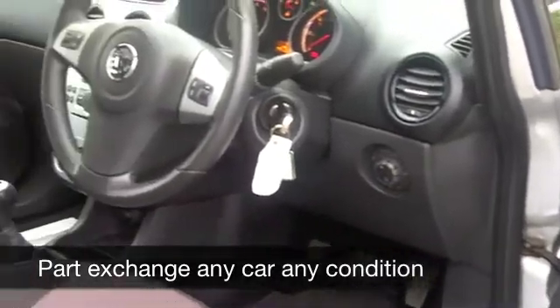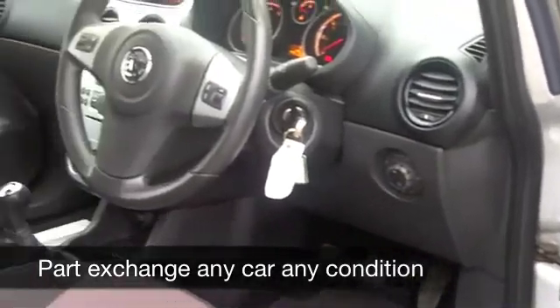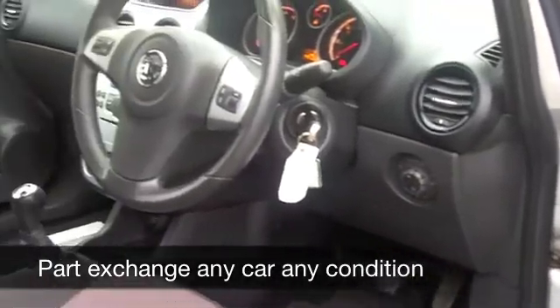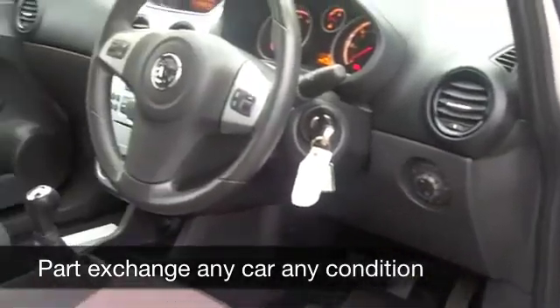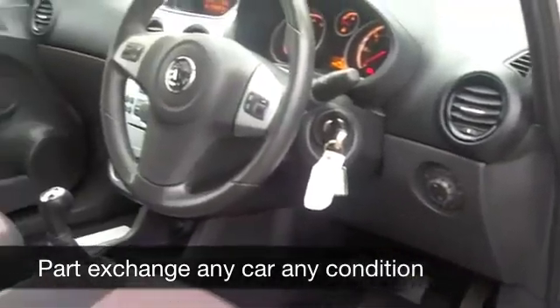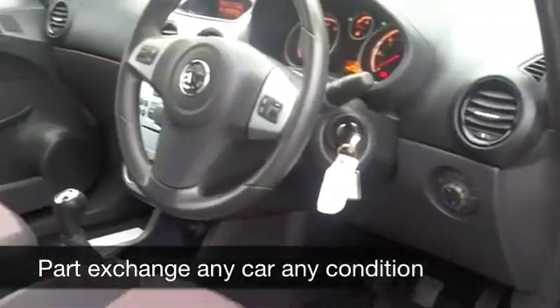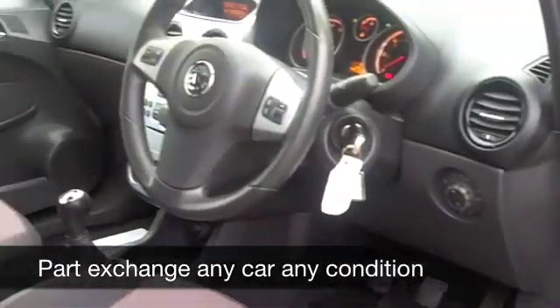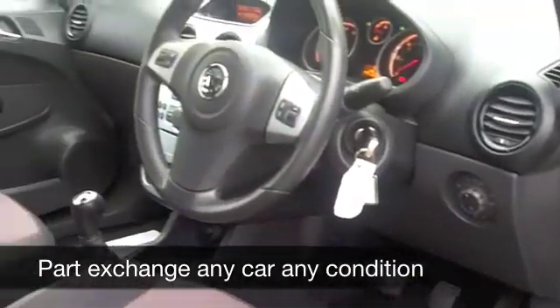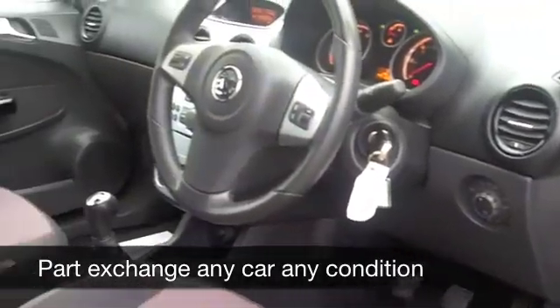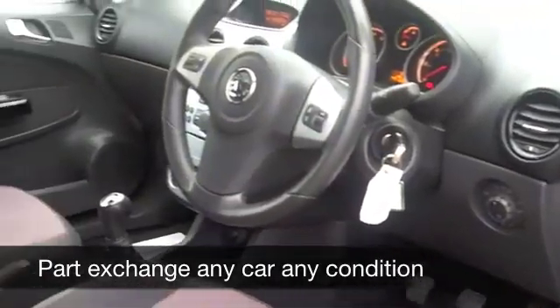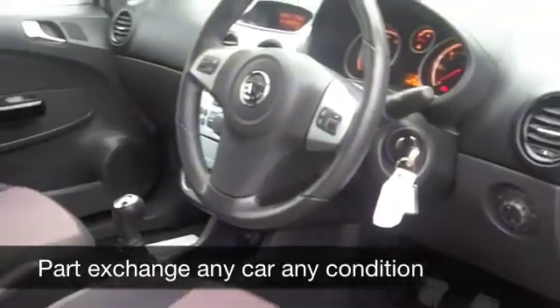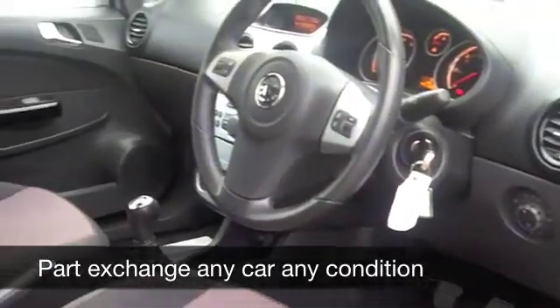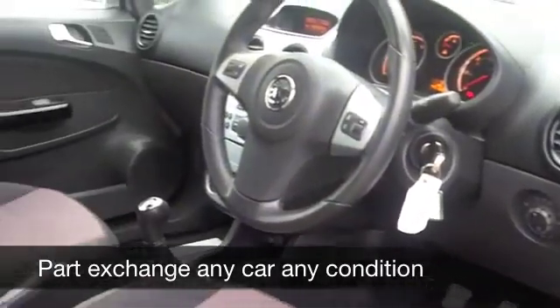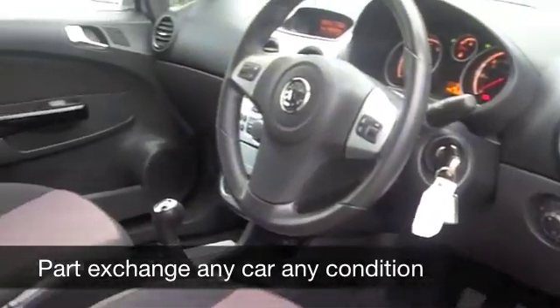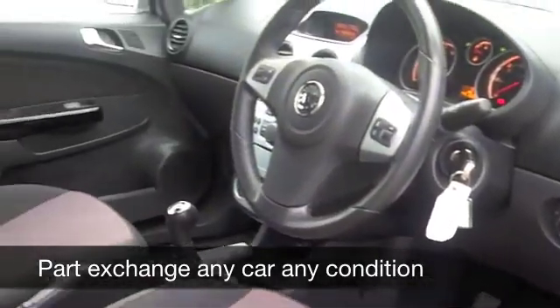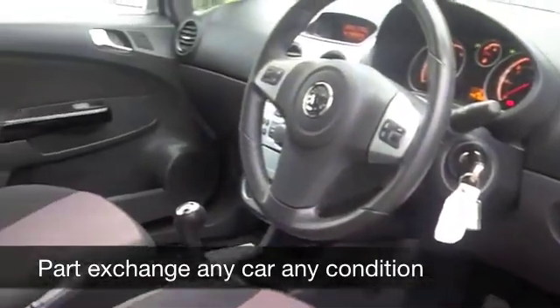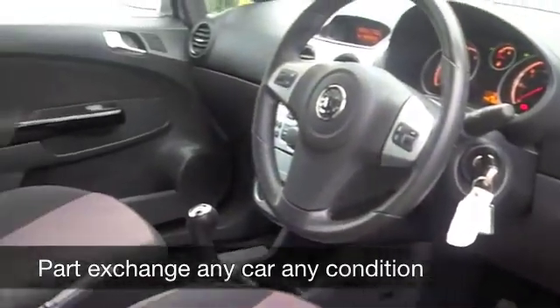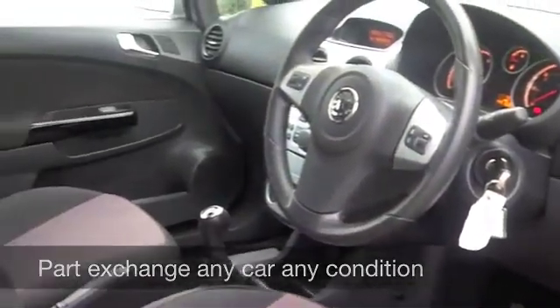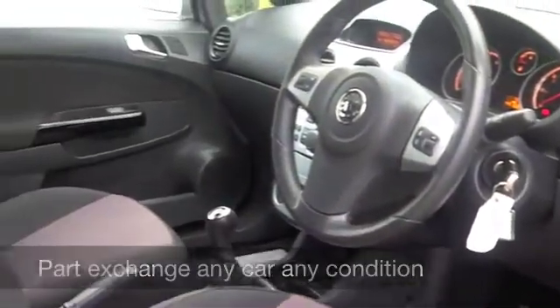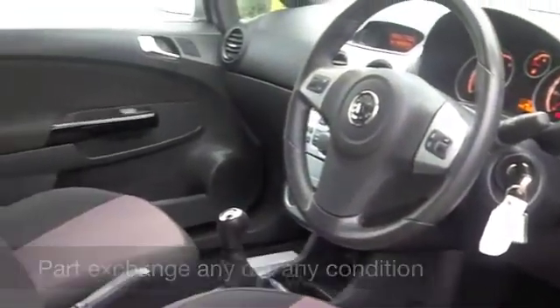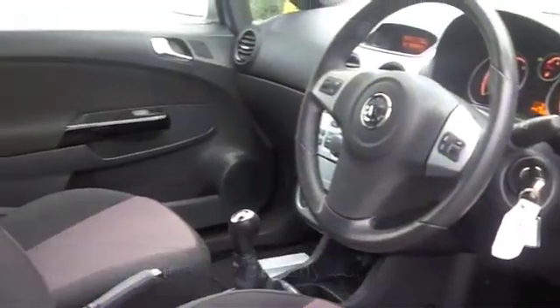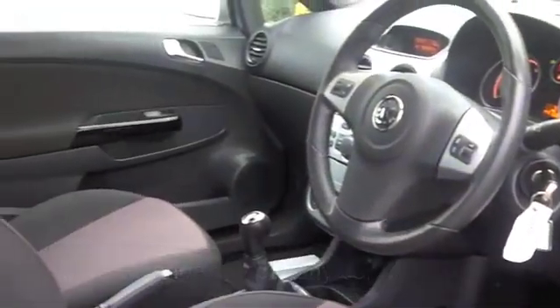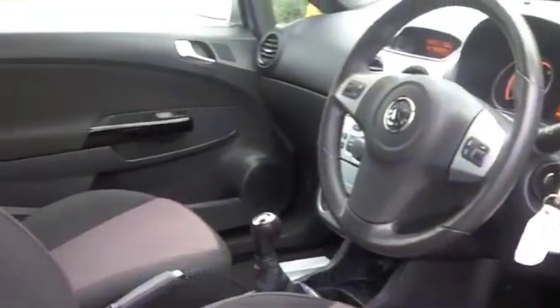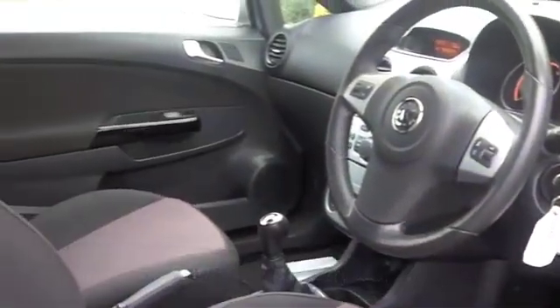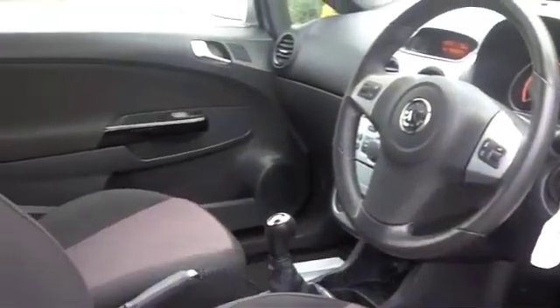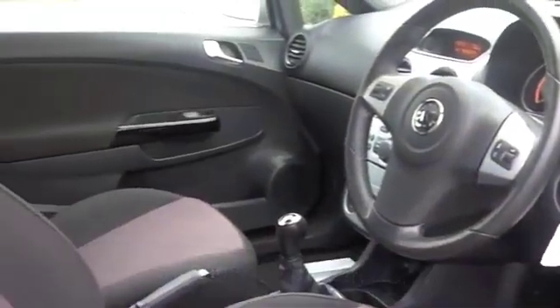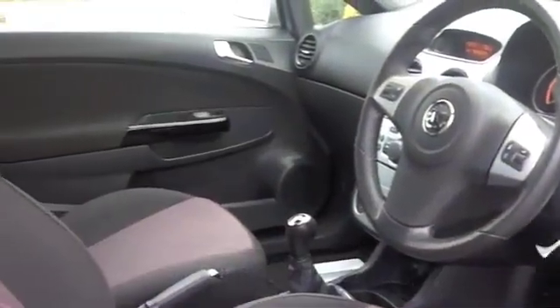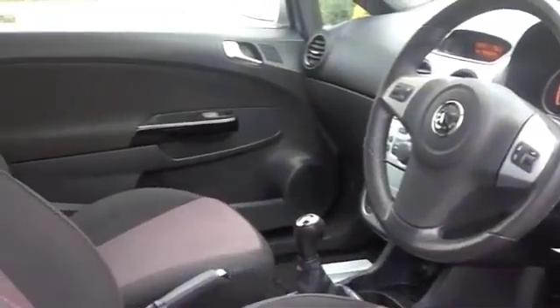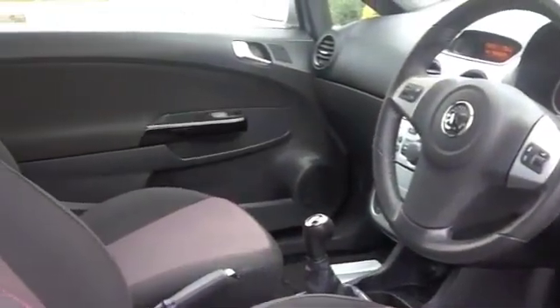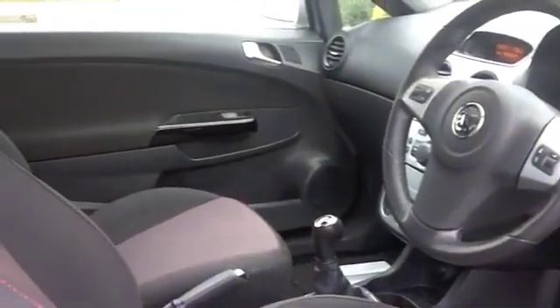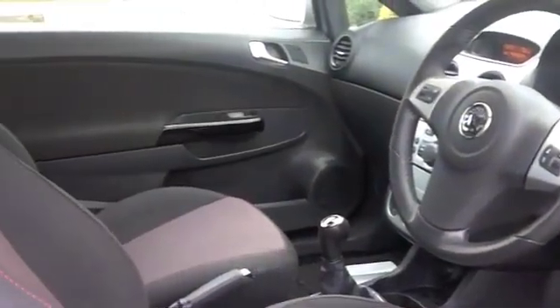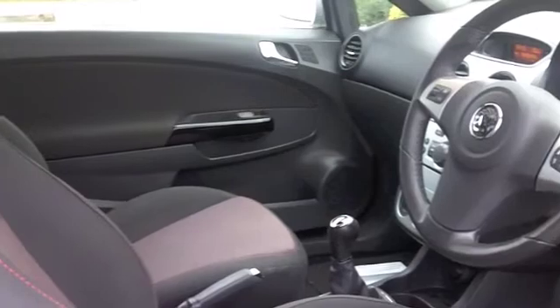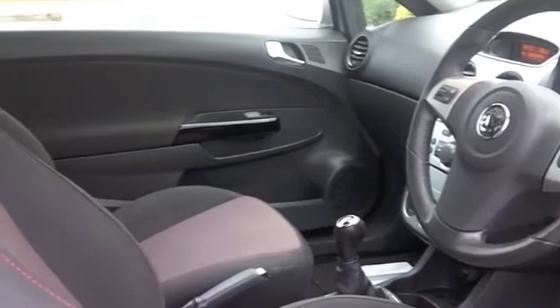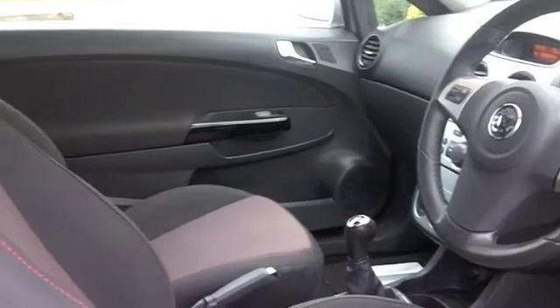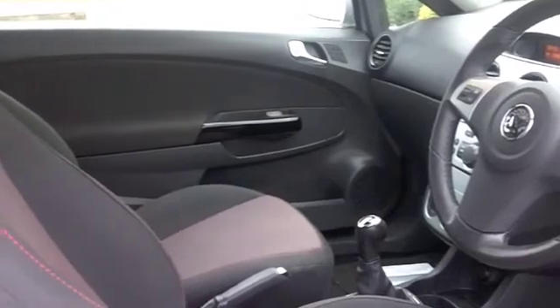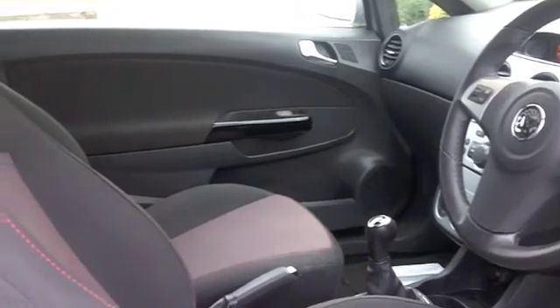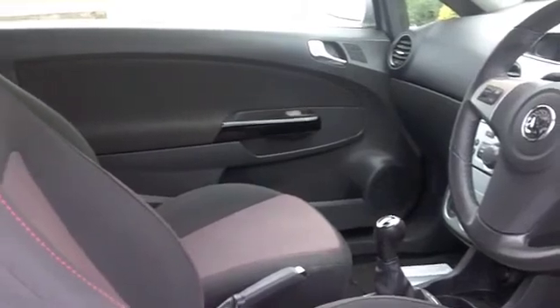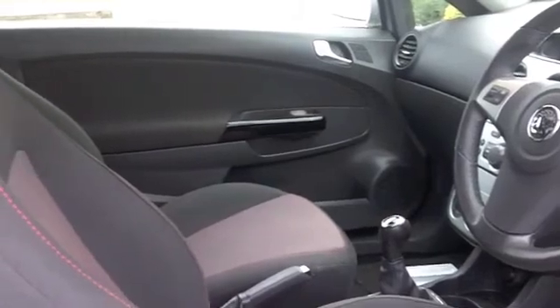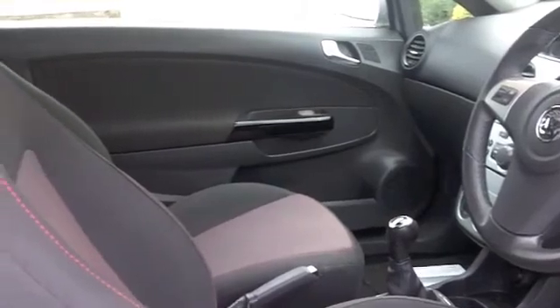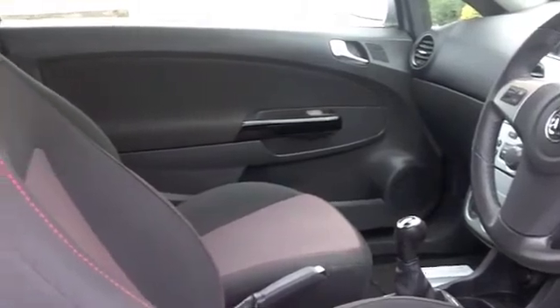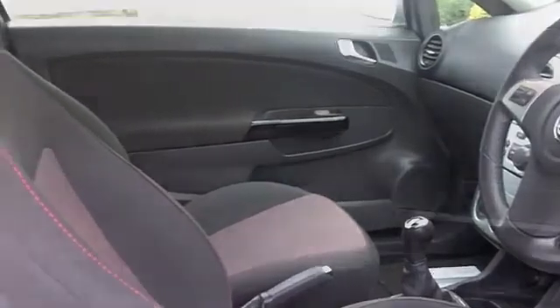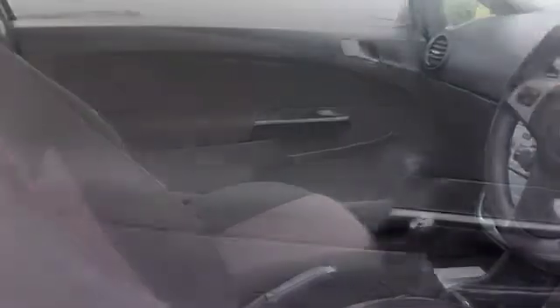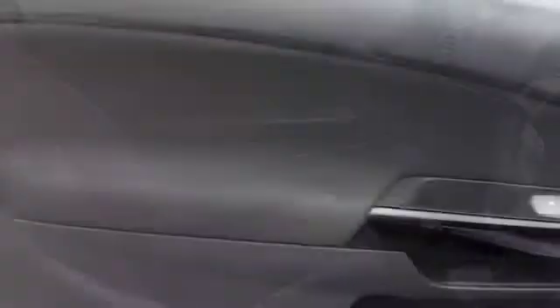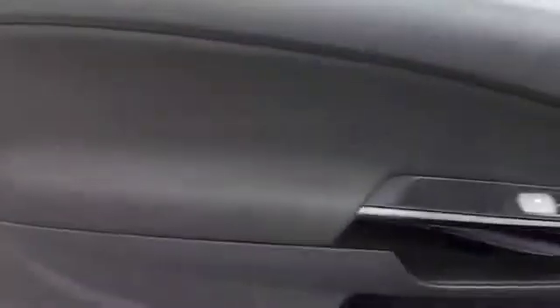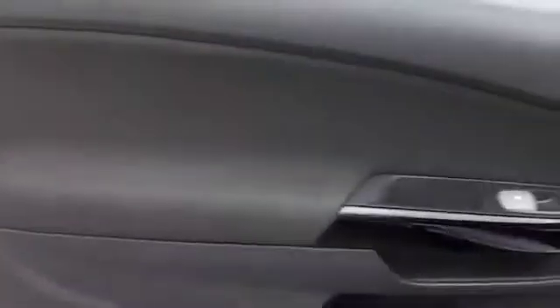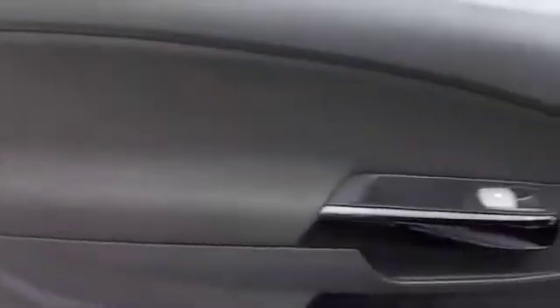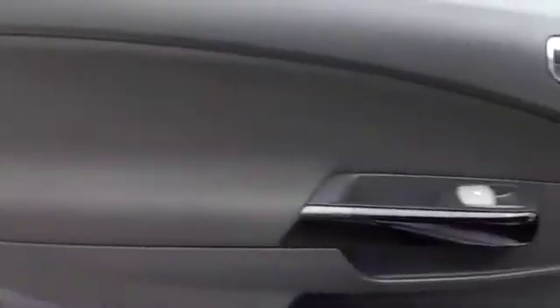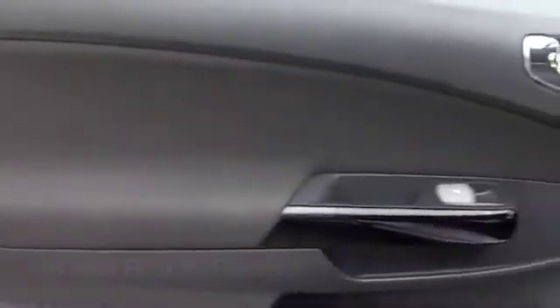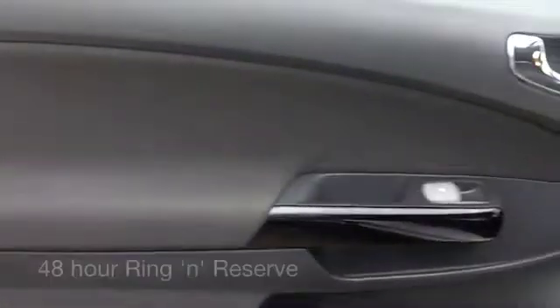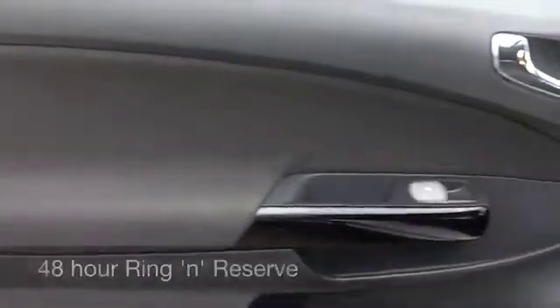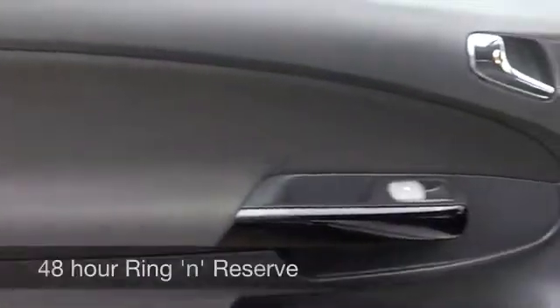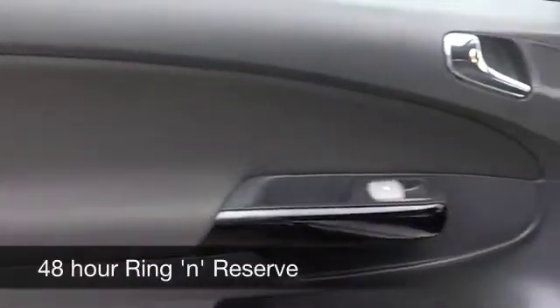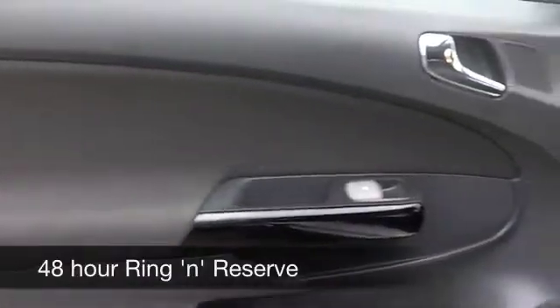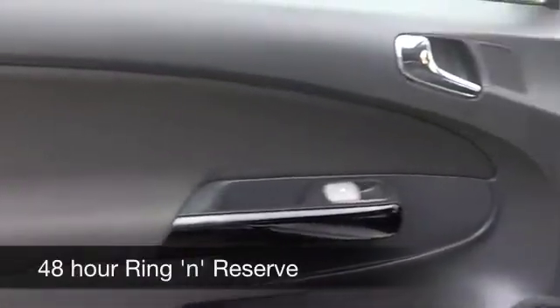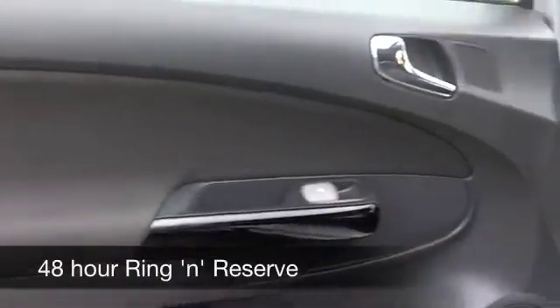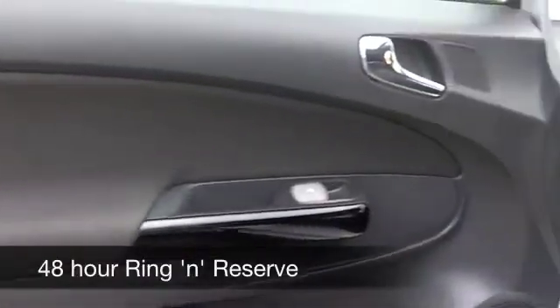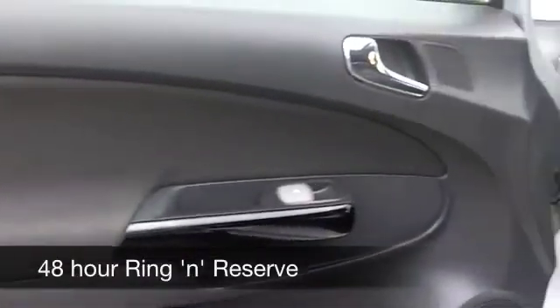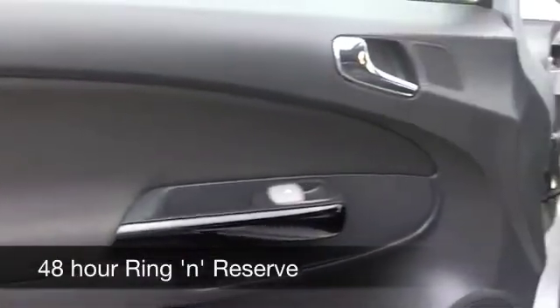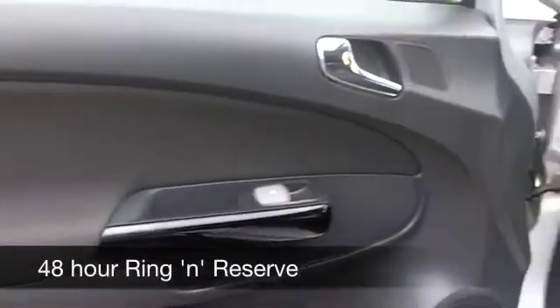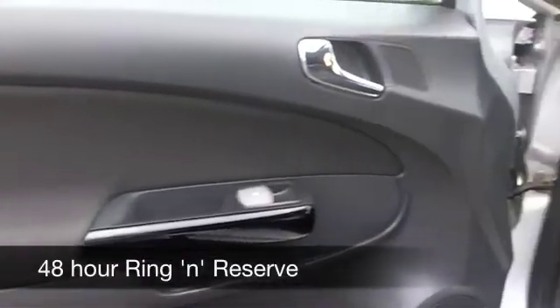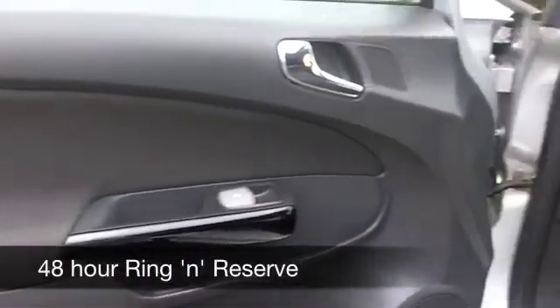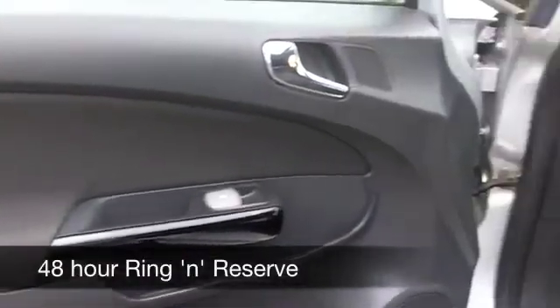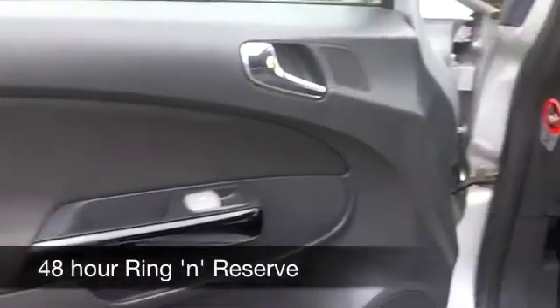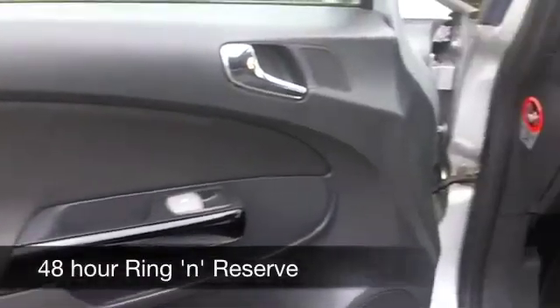On the move, you're going to get around 45 to the gallon, a bit more on the motorway, and six months' road tax is £74.